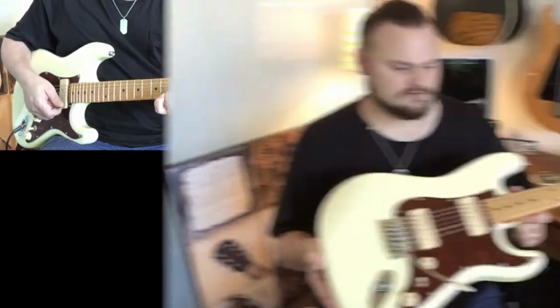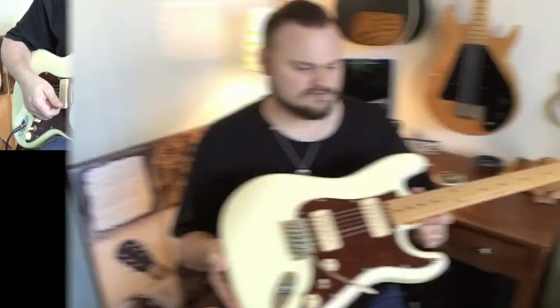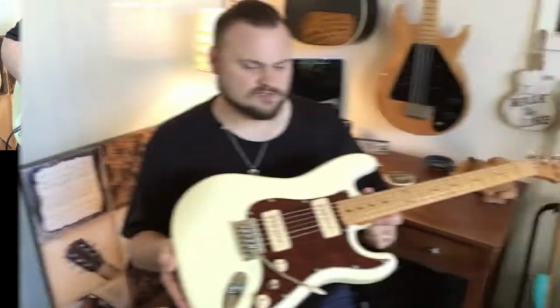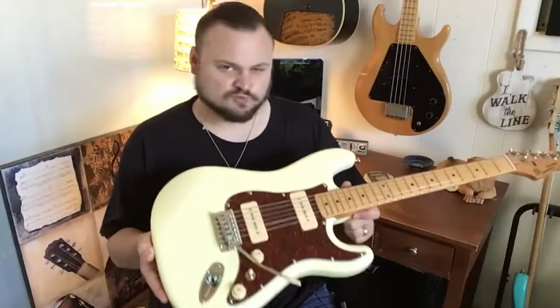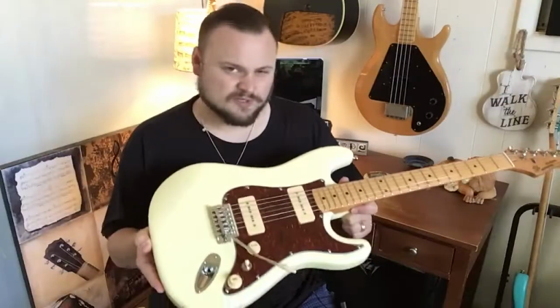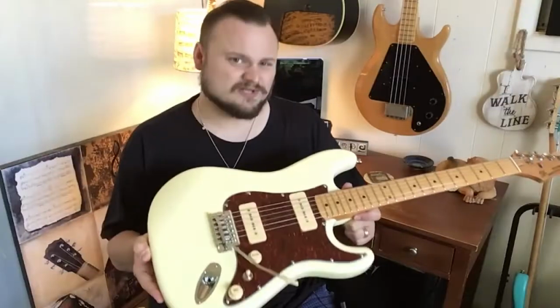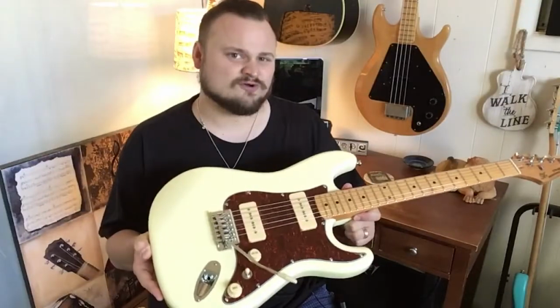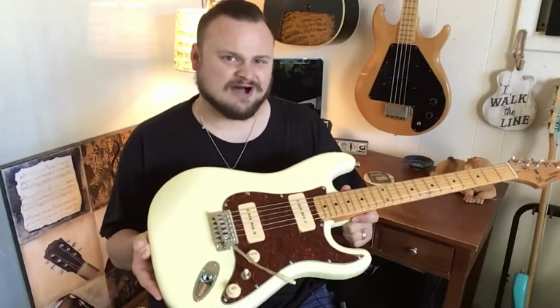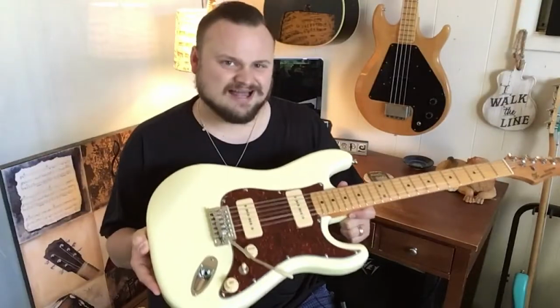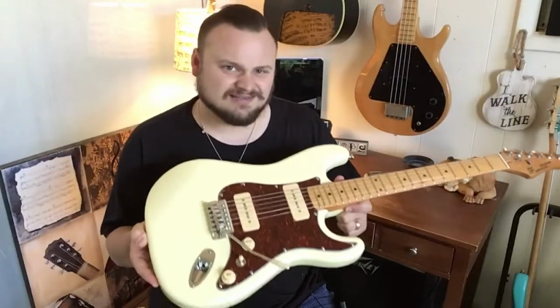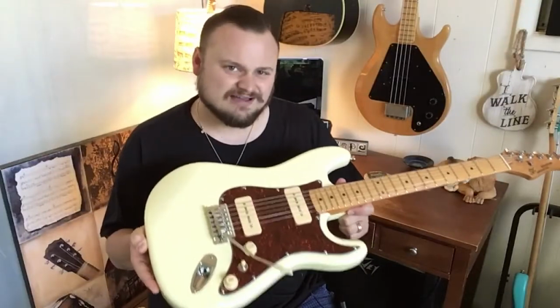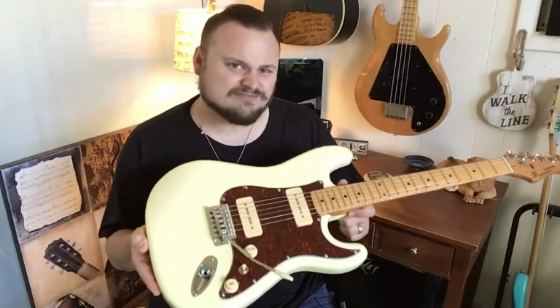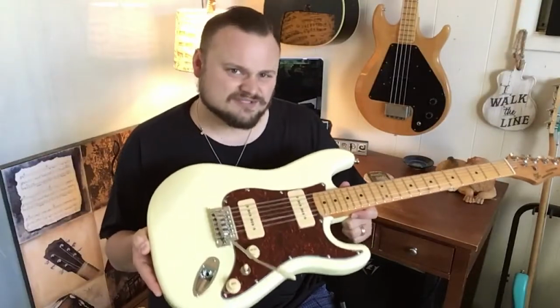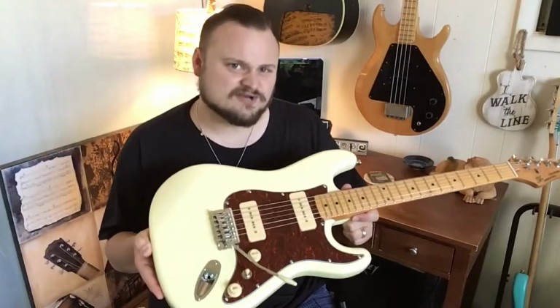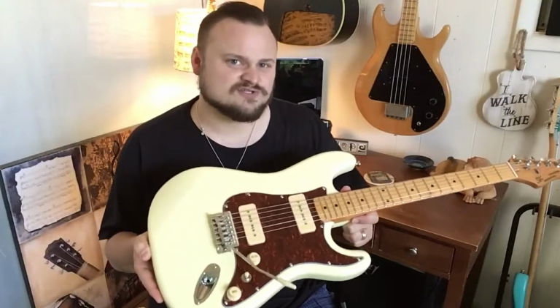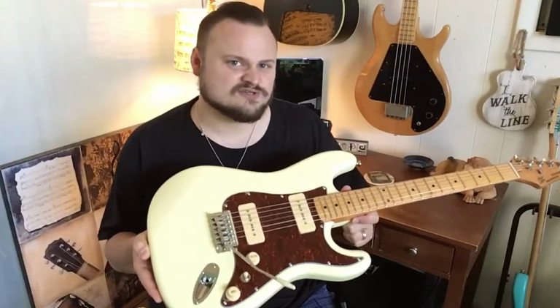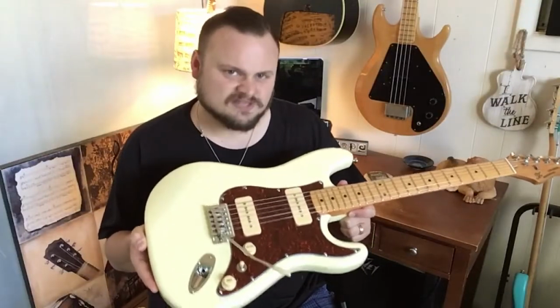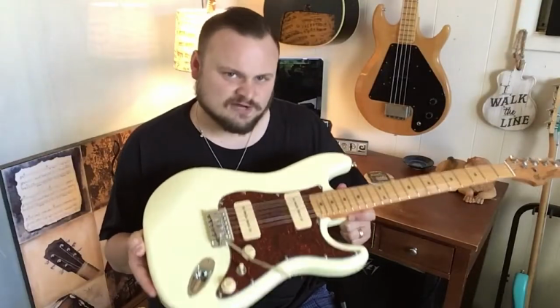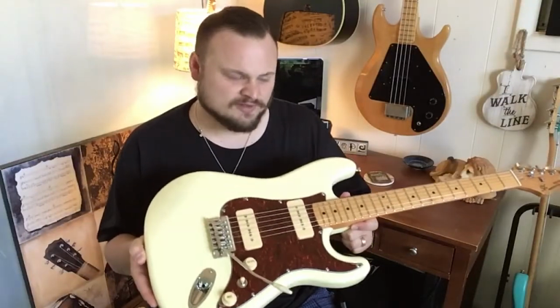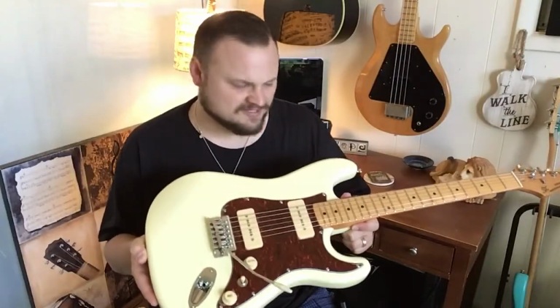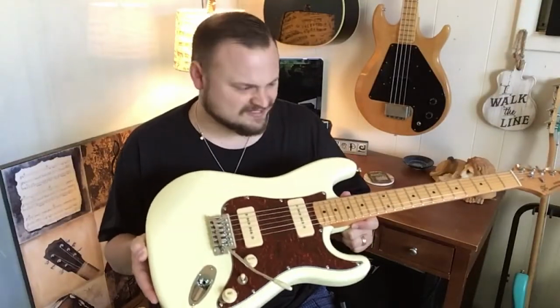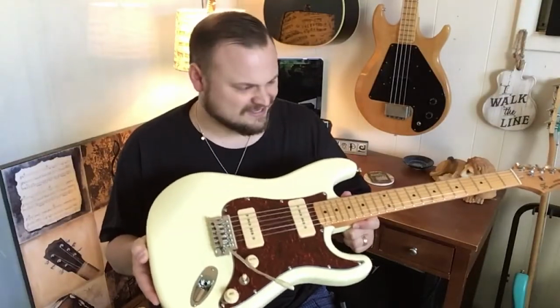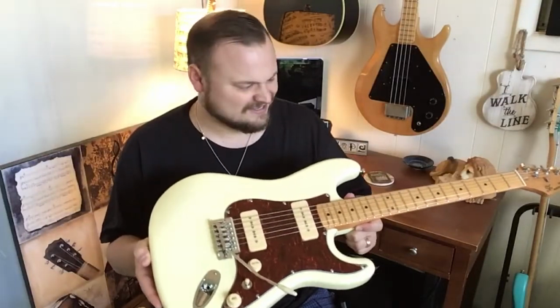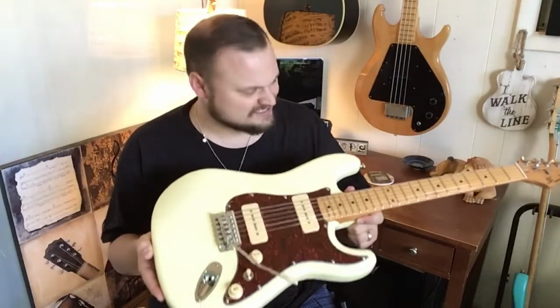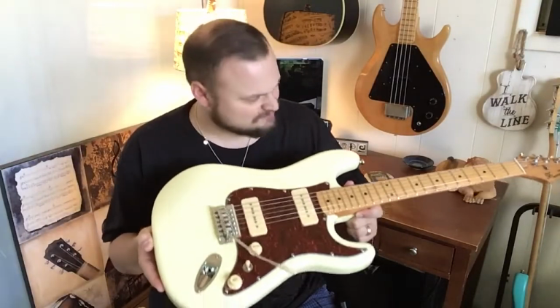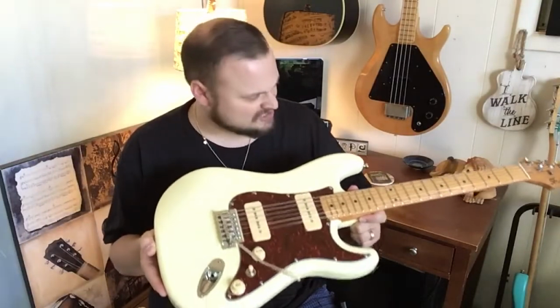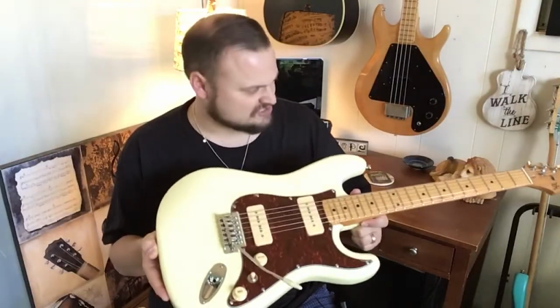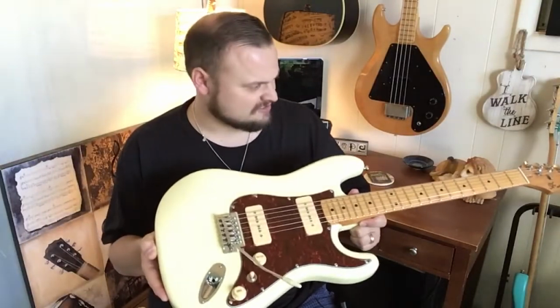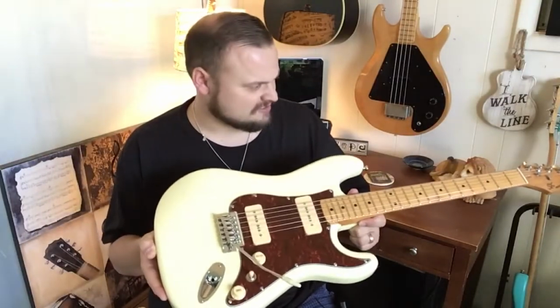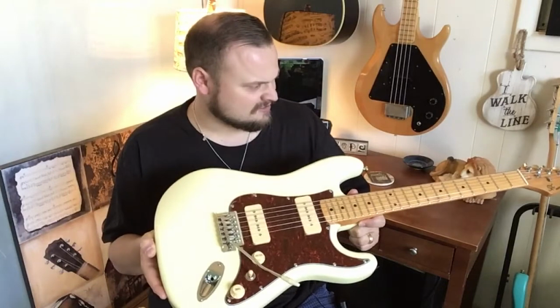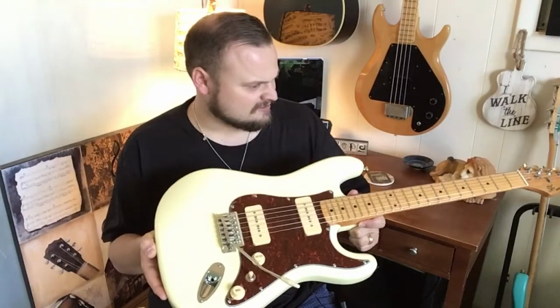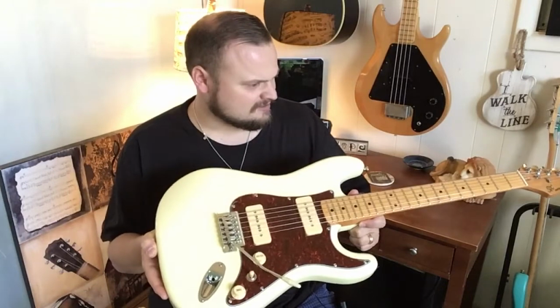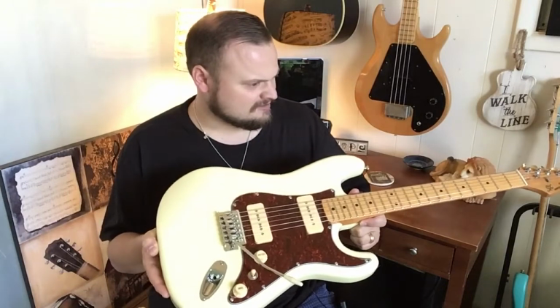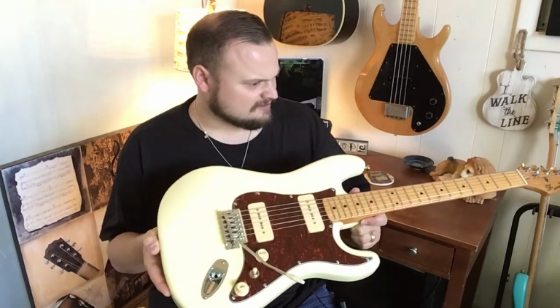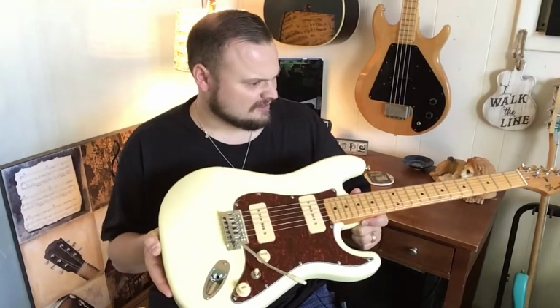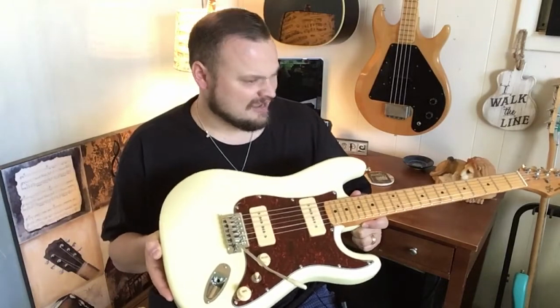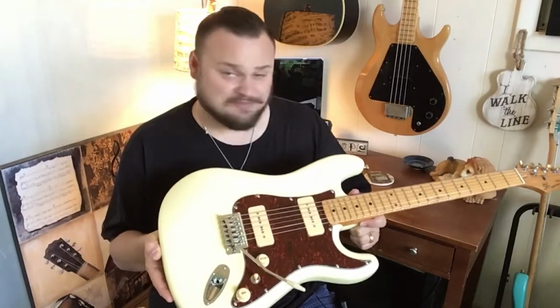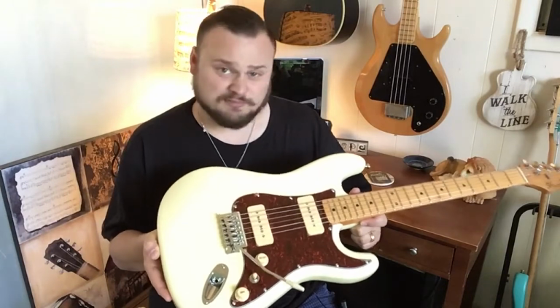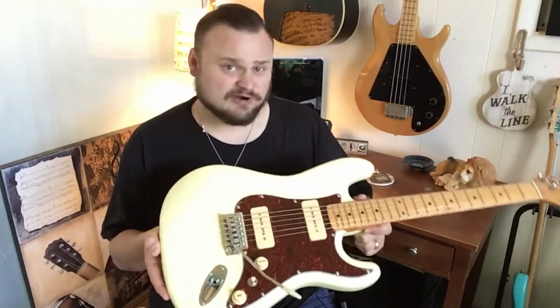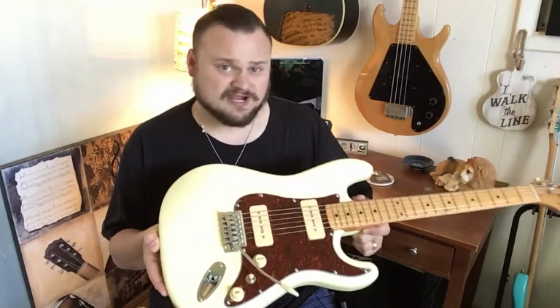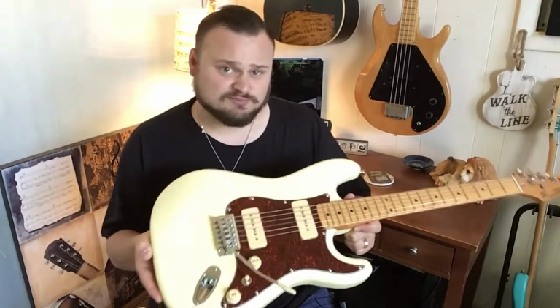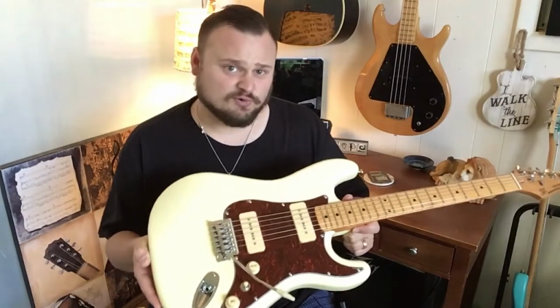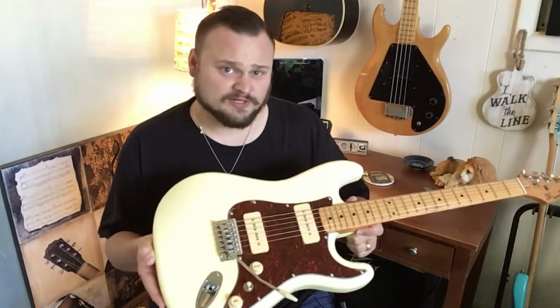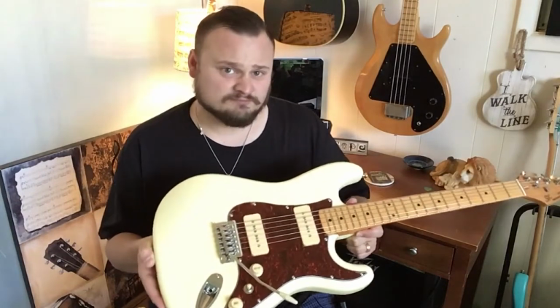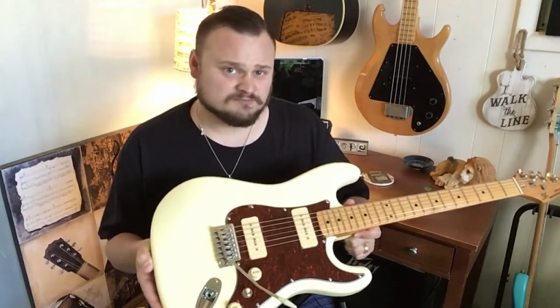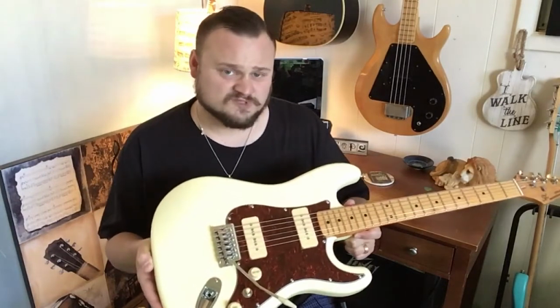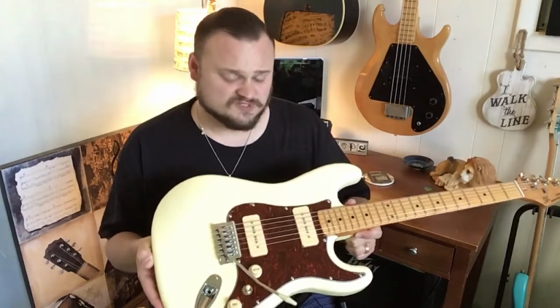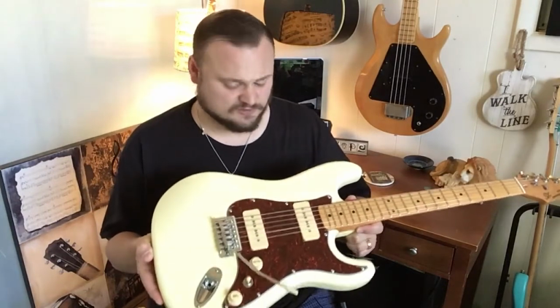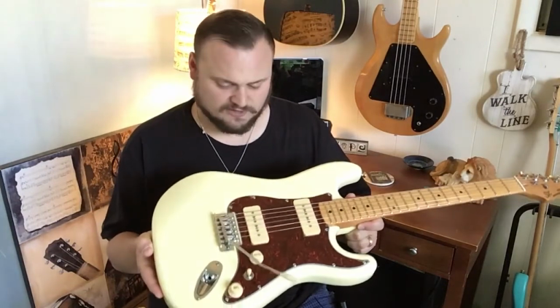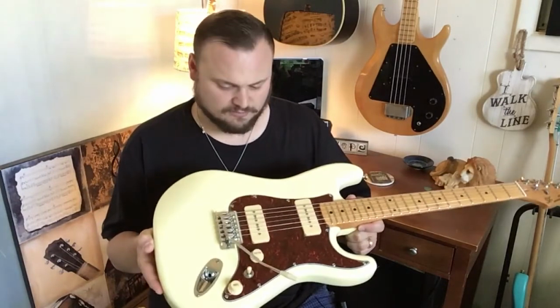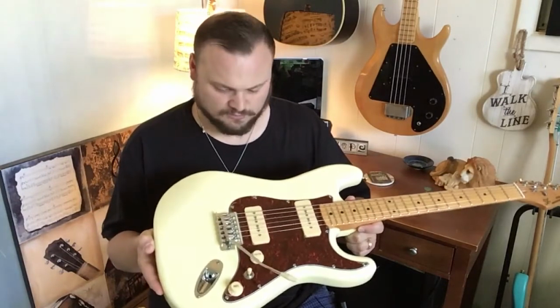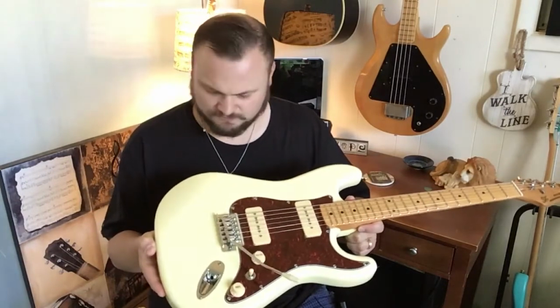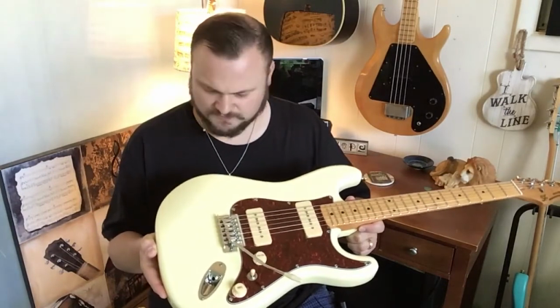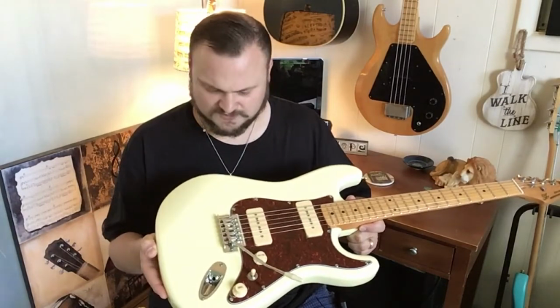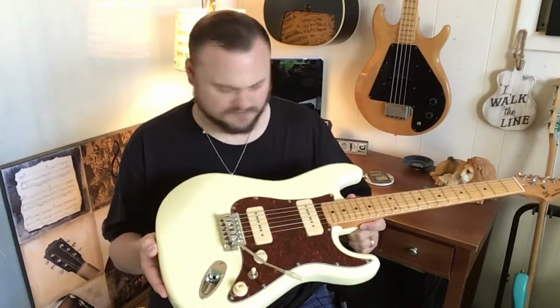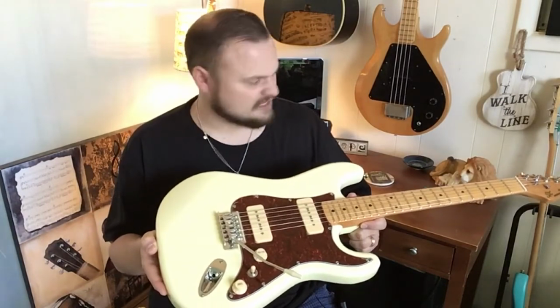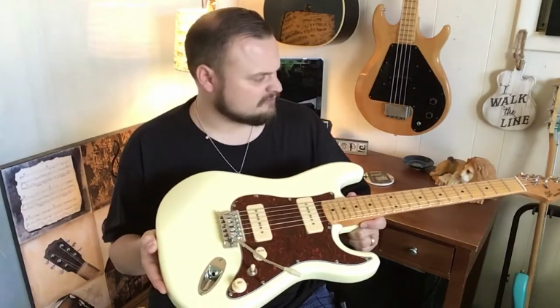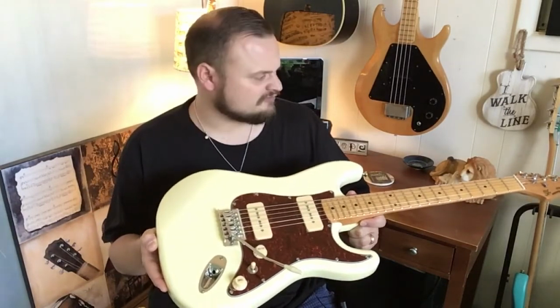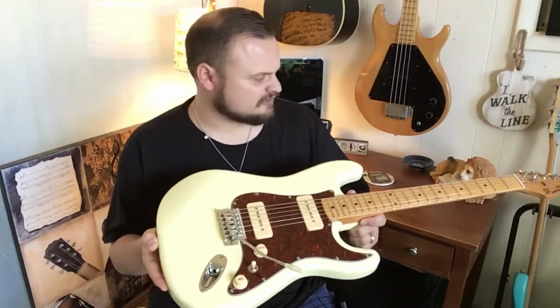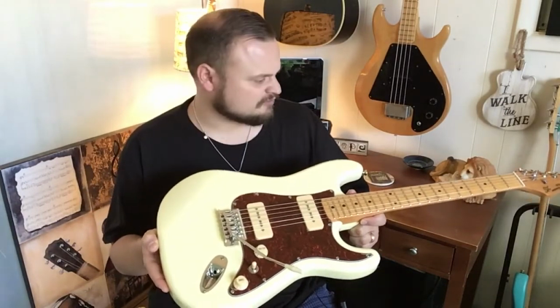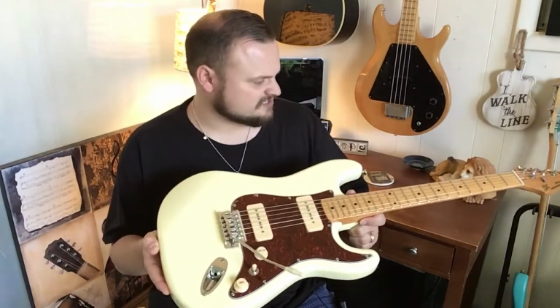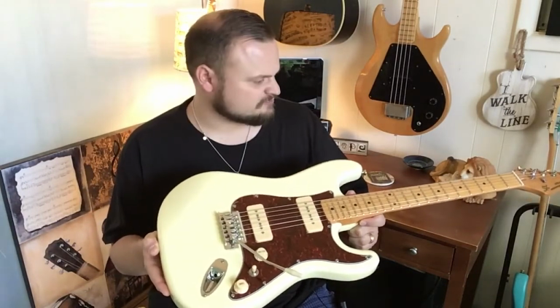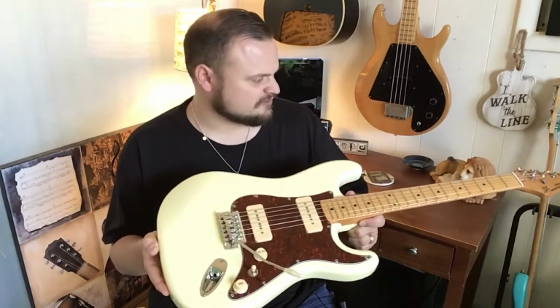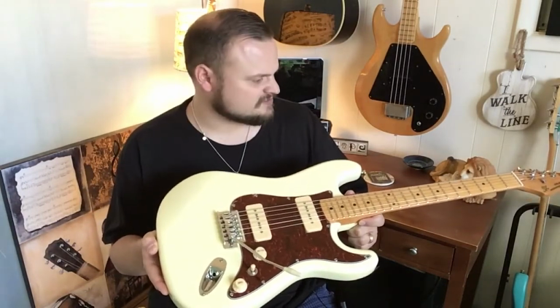So really cool — I love the tones you can get with this thing, especially at the price point. Just incredible, just incredible for the price point.